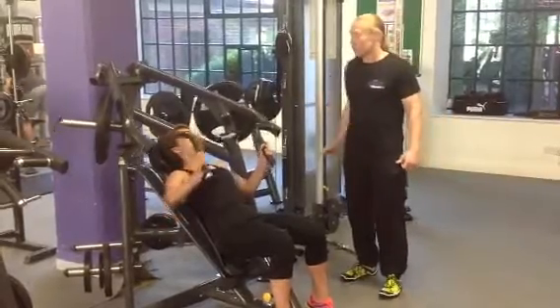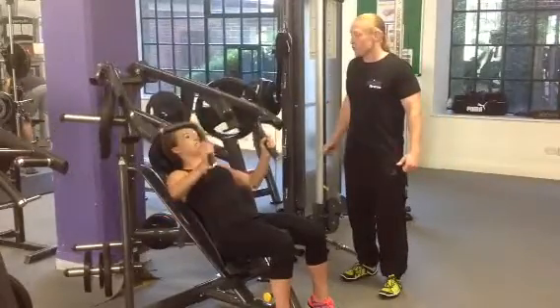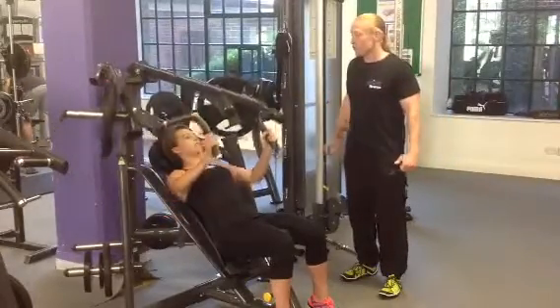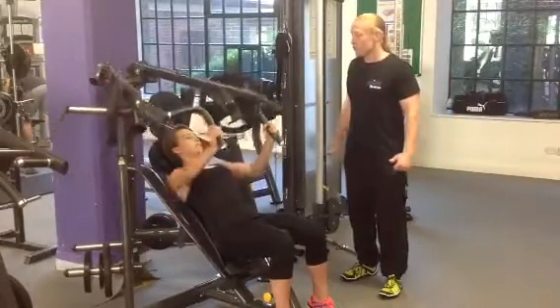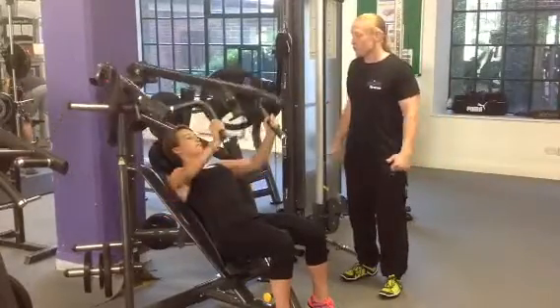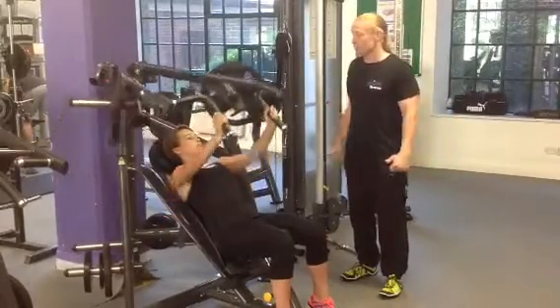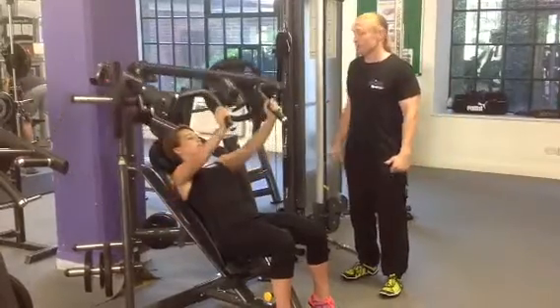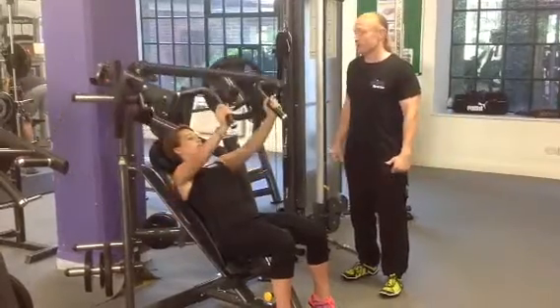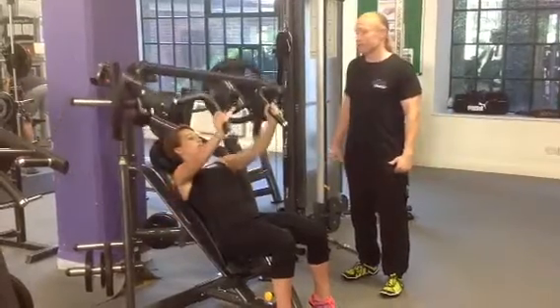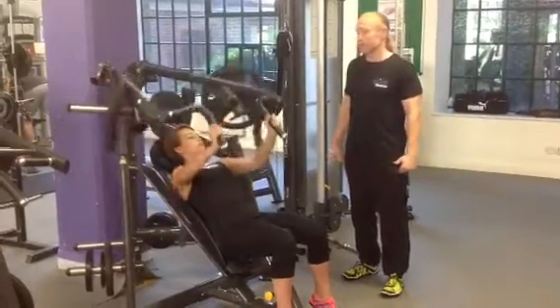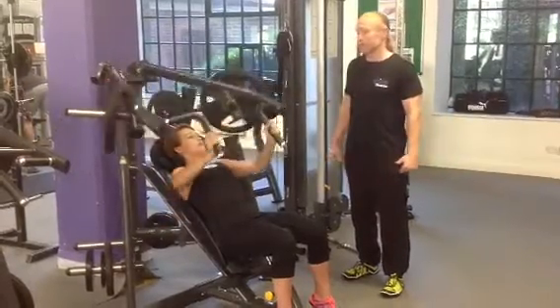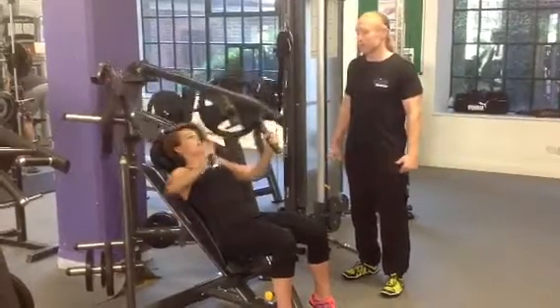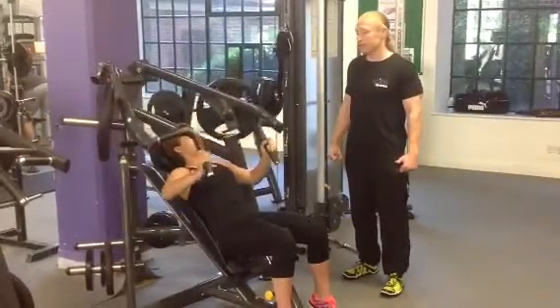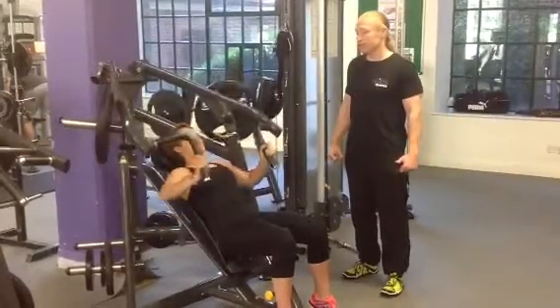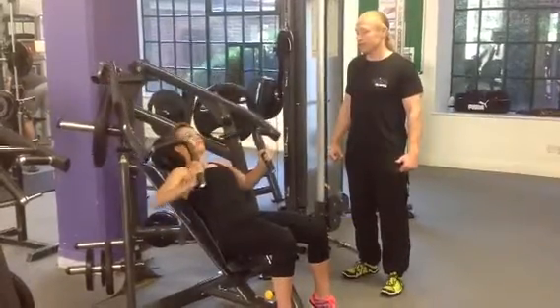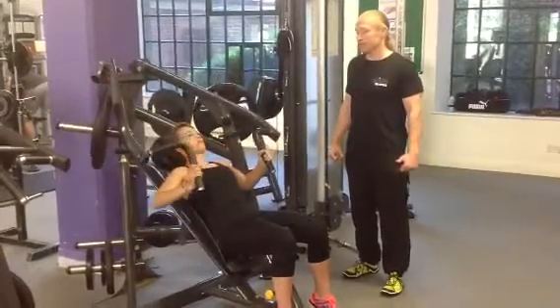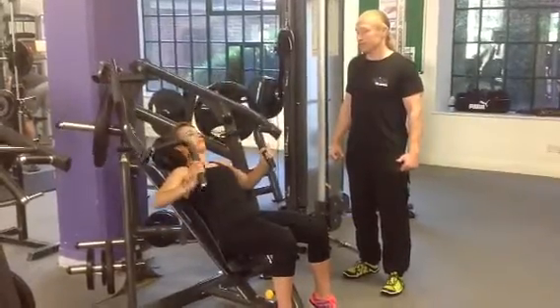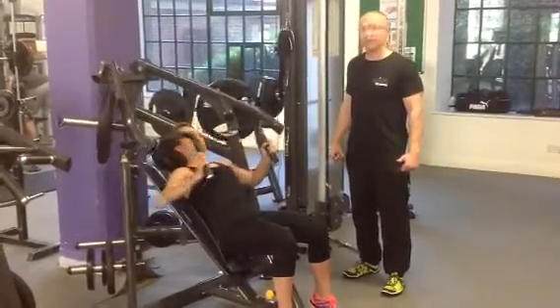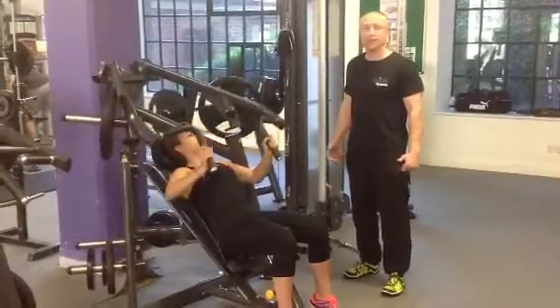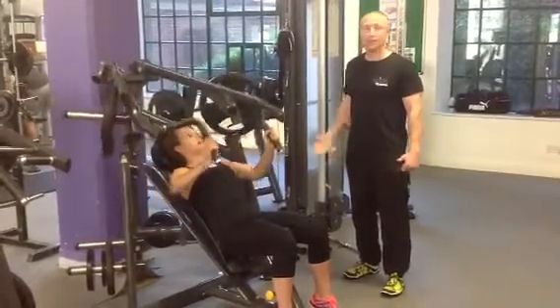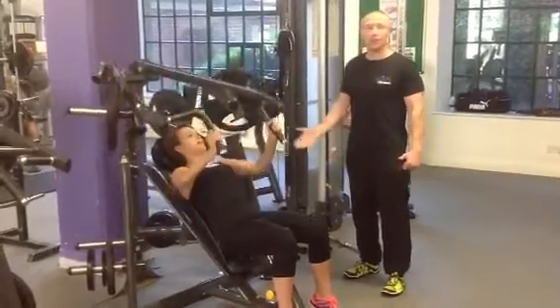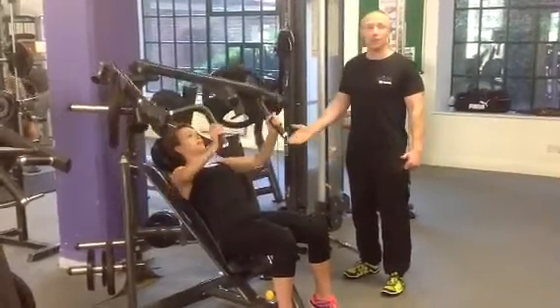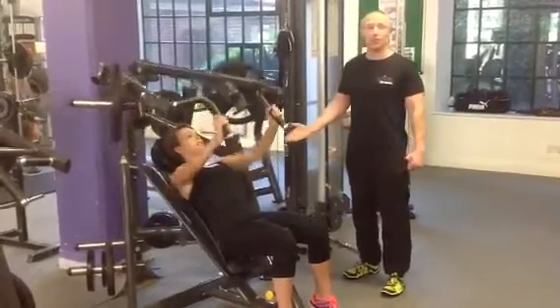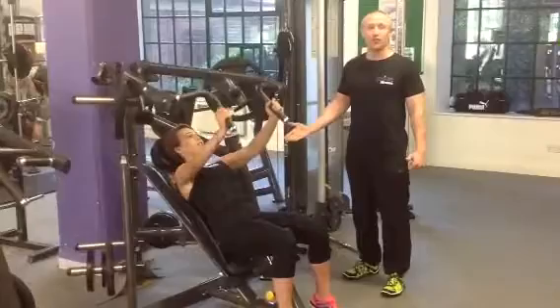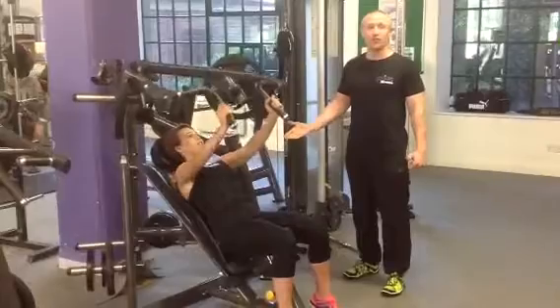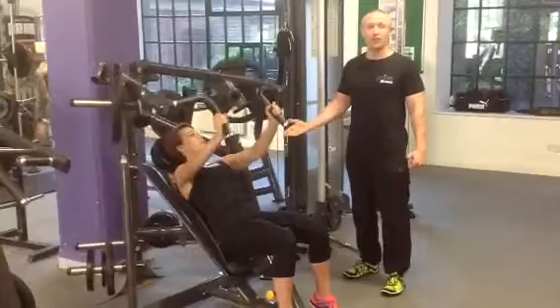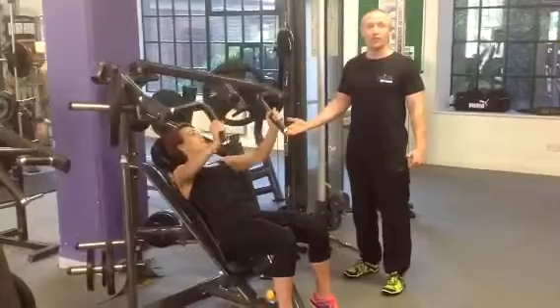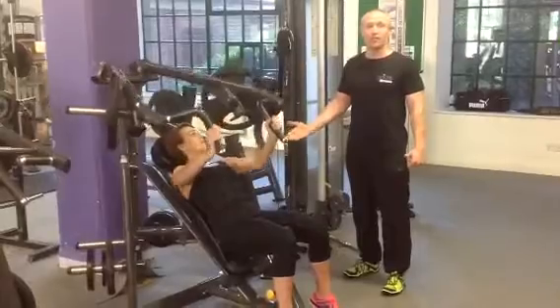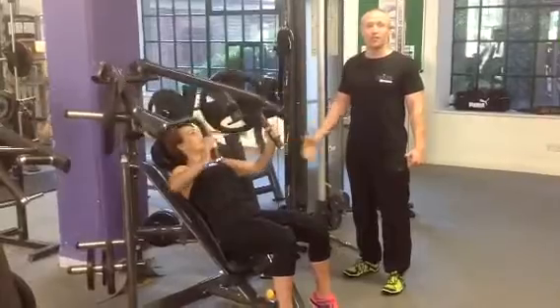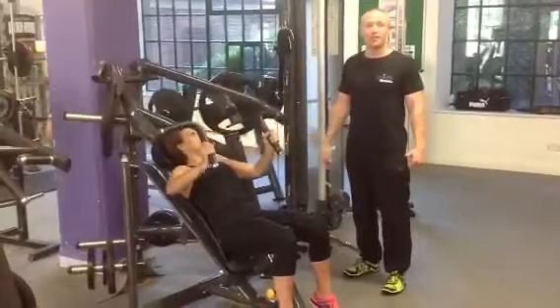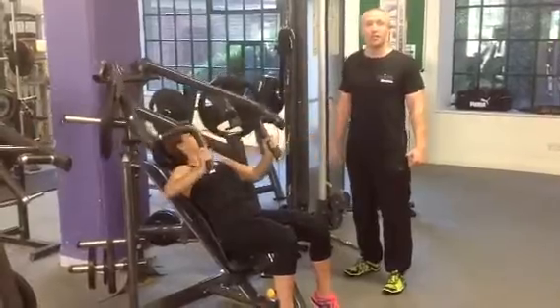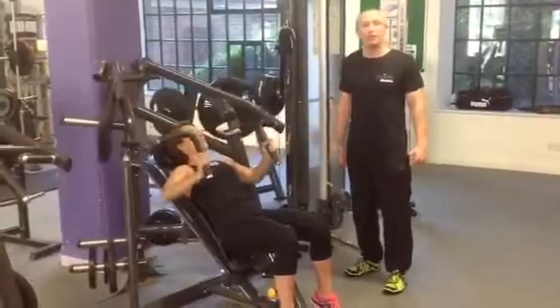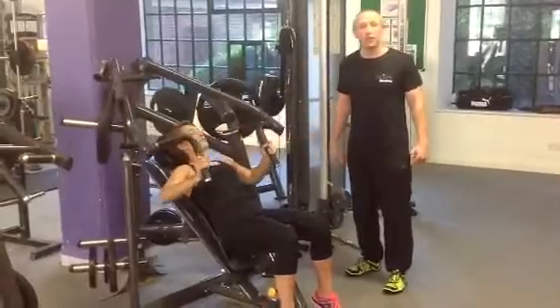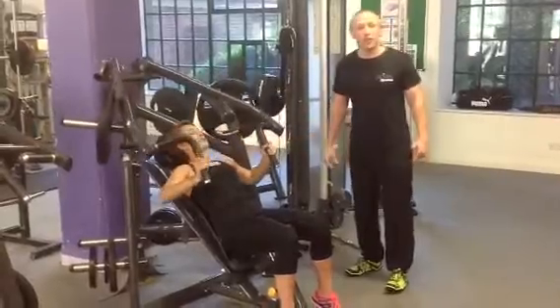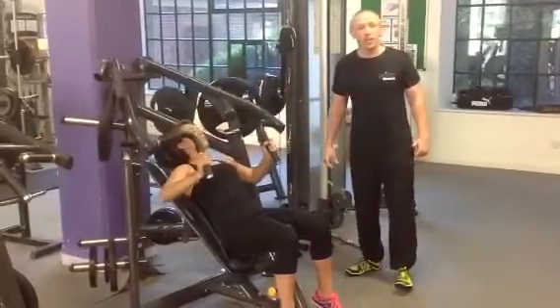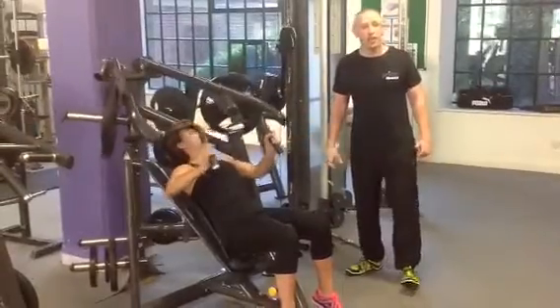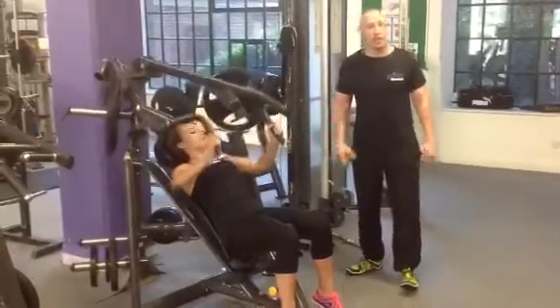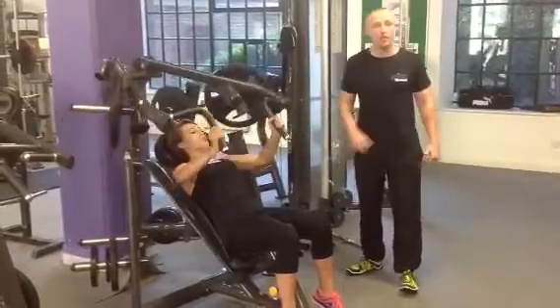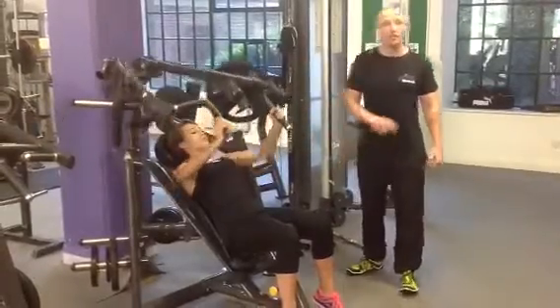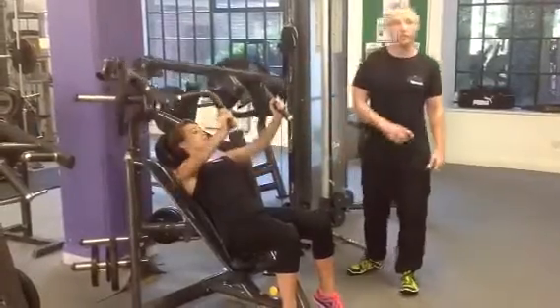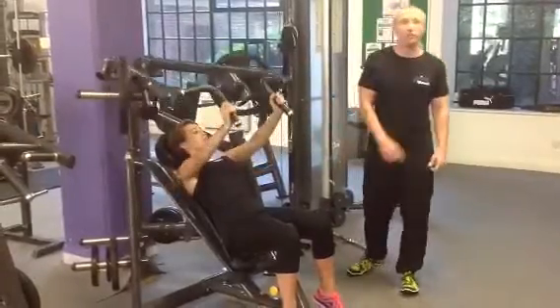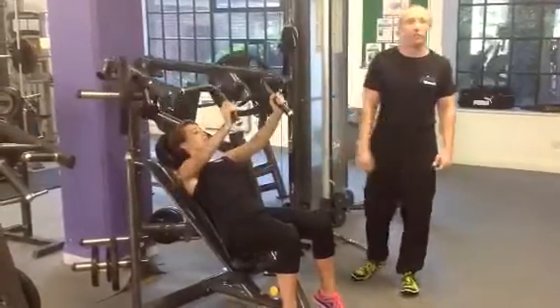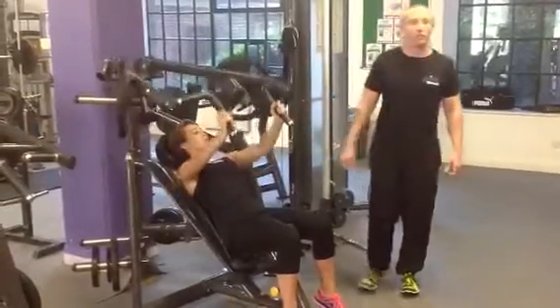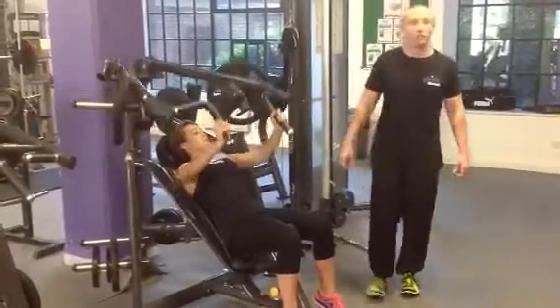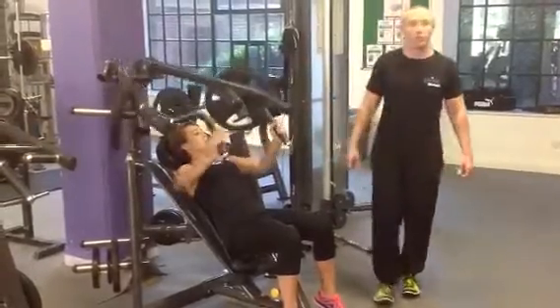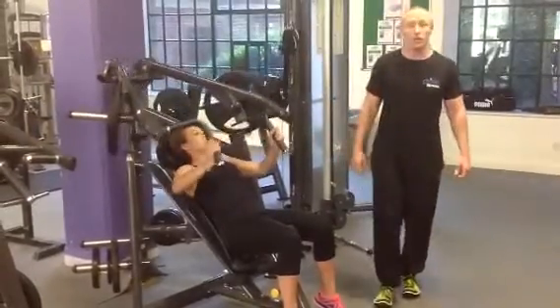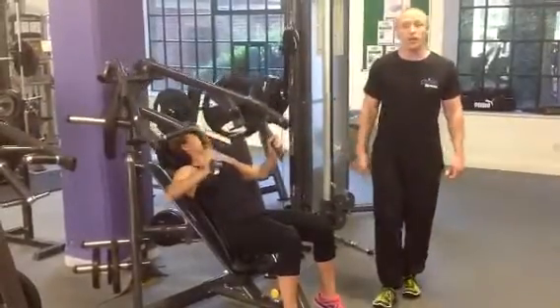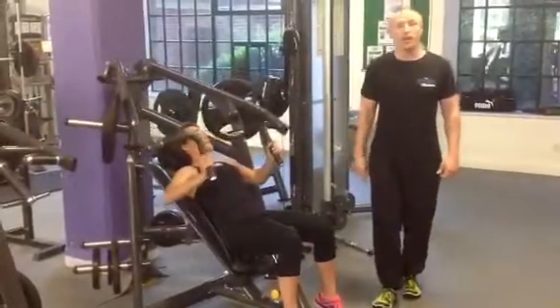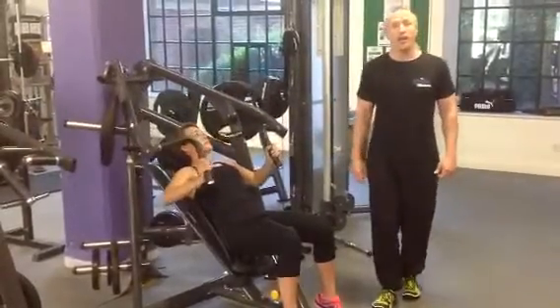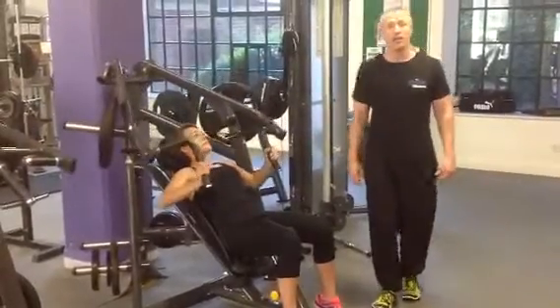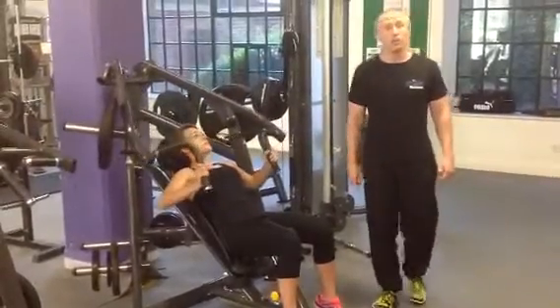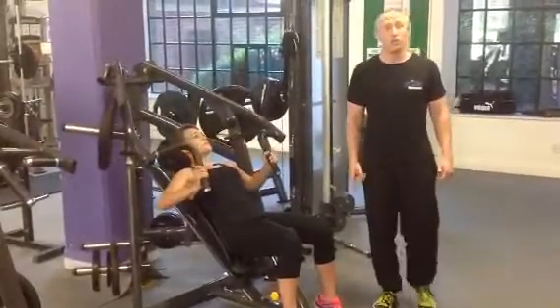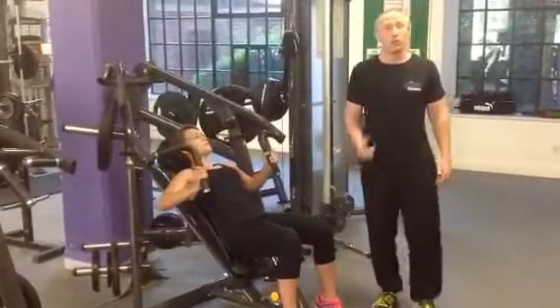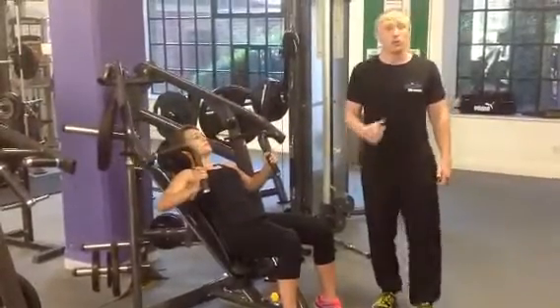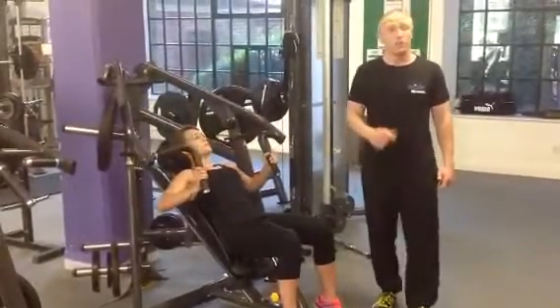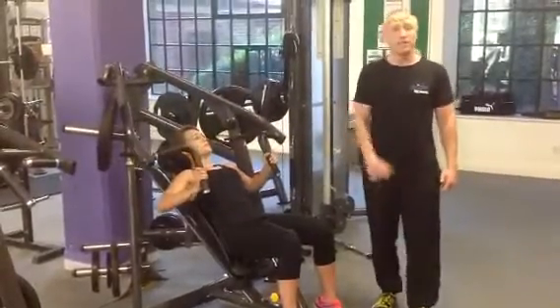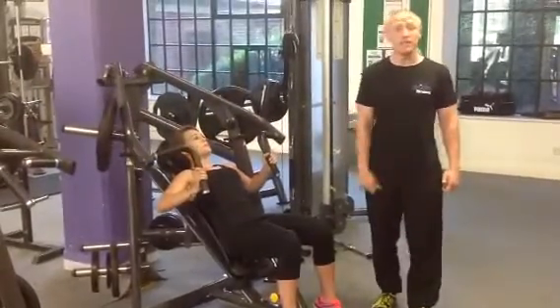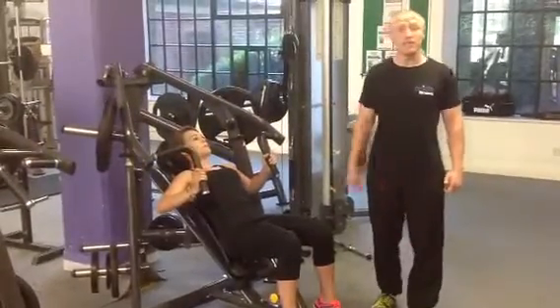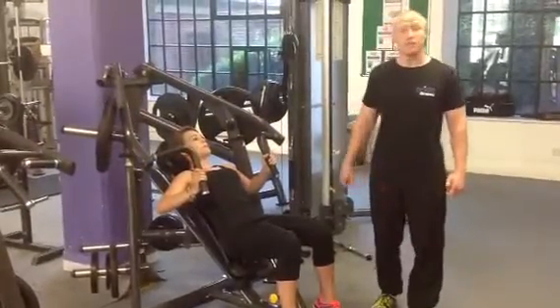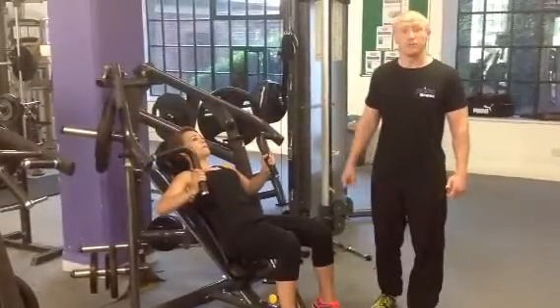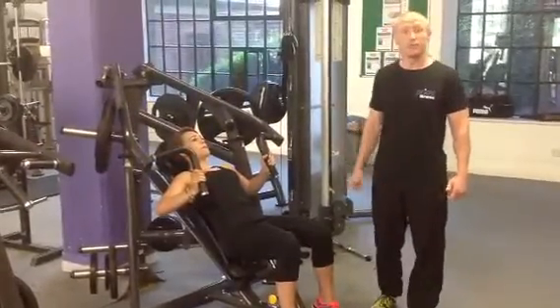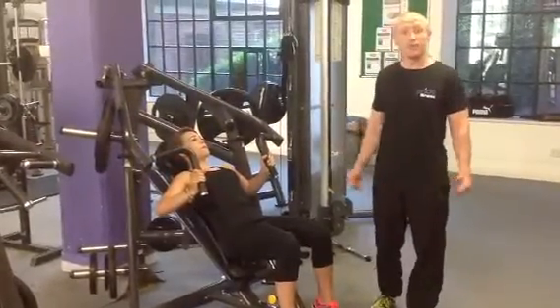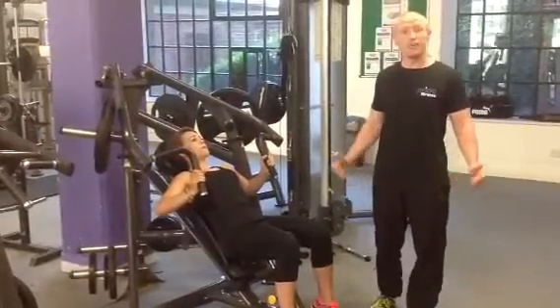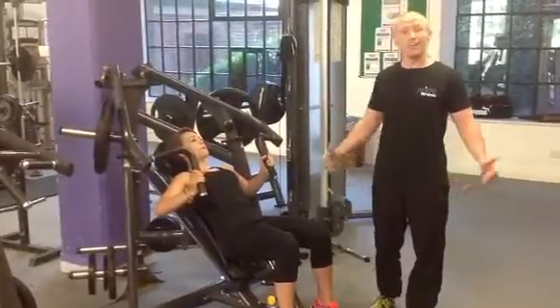When you're in. Perfectly demonstrated. Make sure you get a trainer to verify your score and you can win a PT session with me.